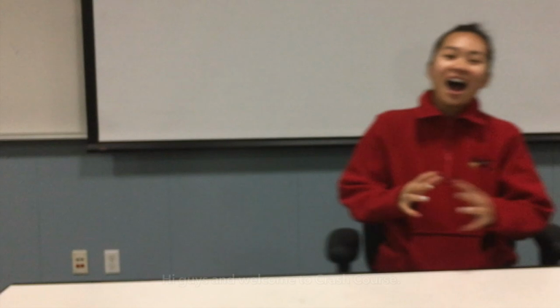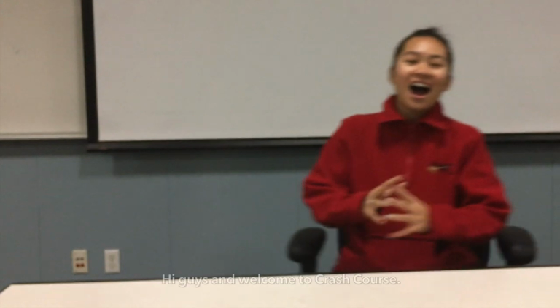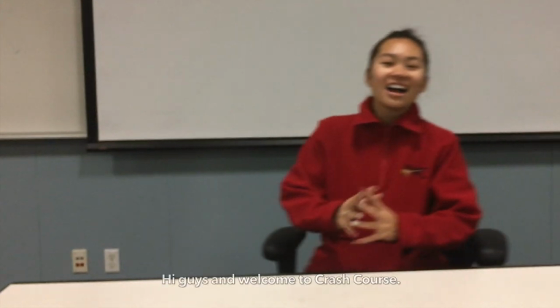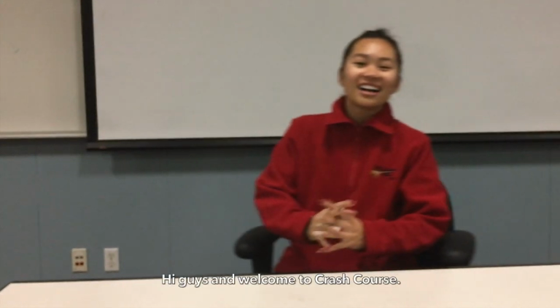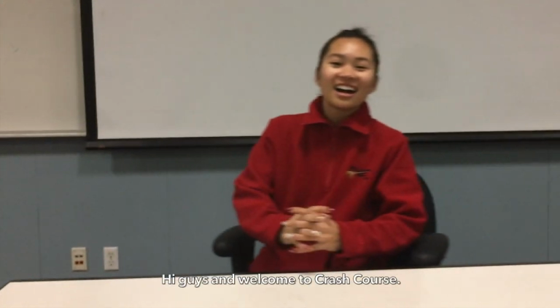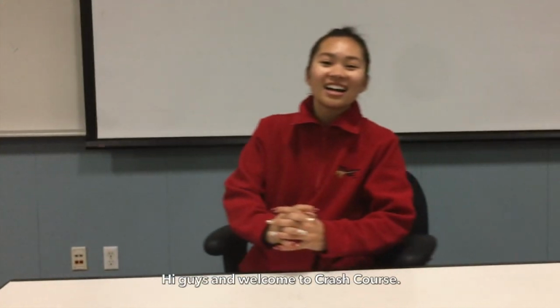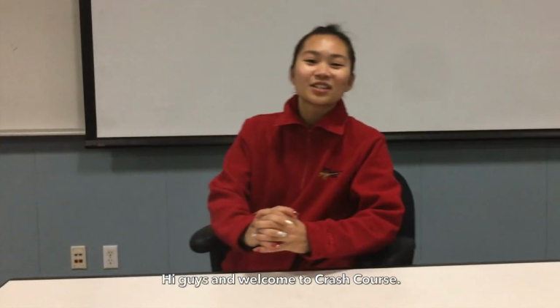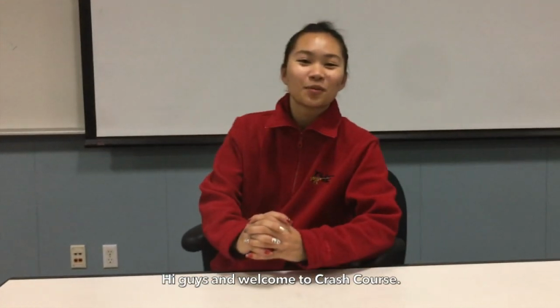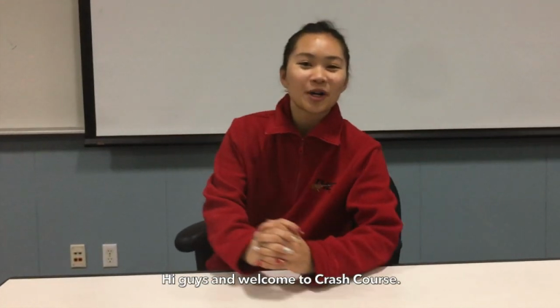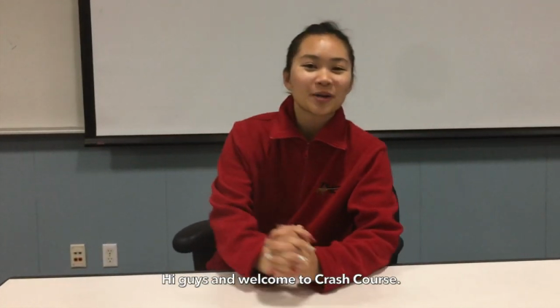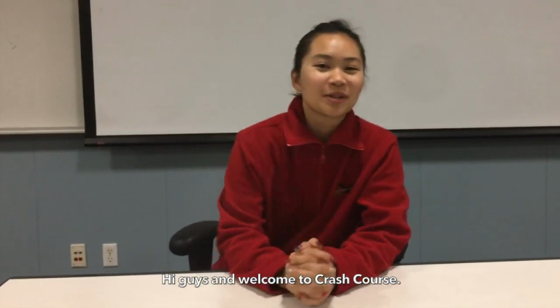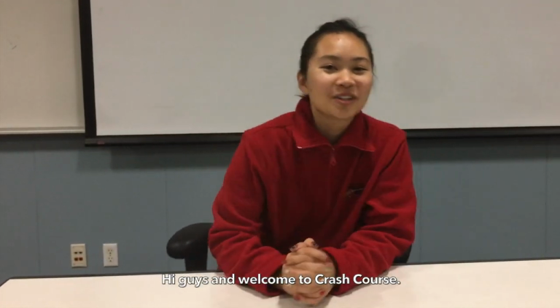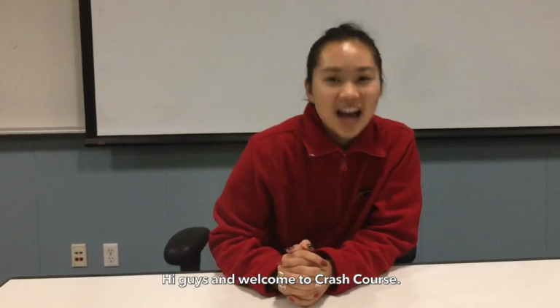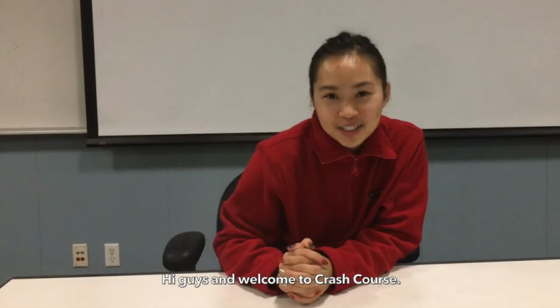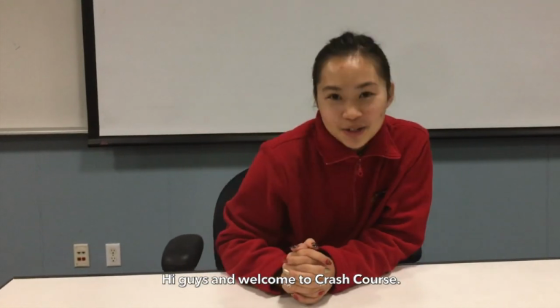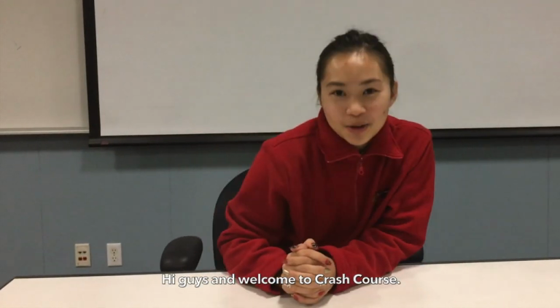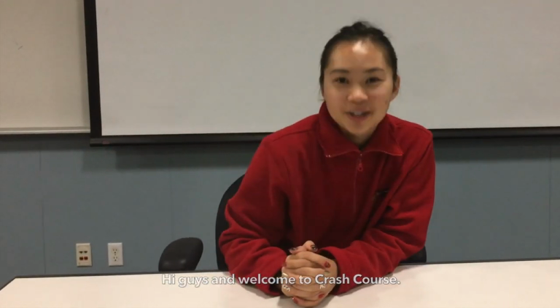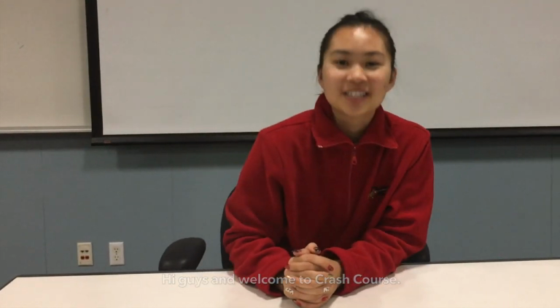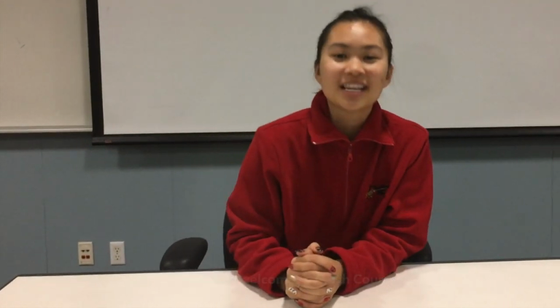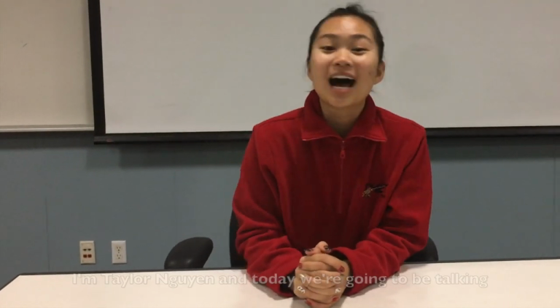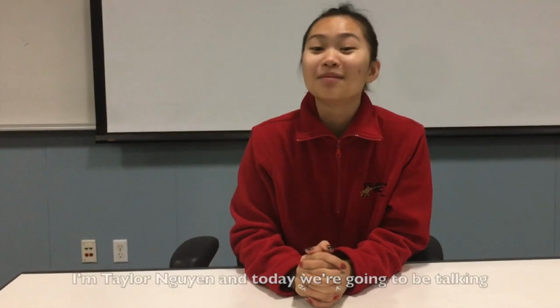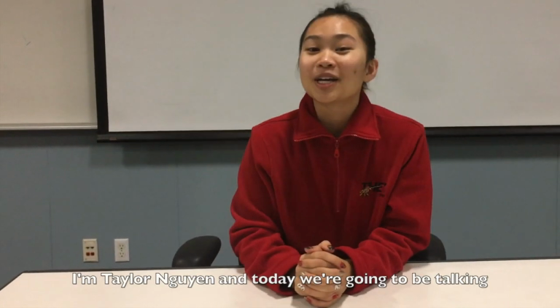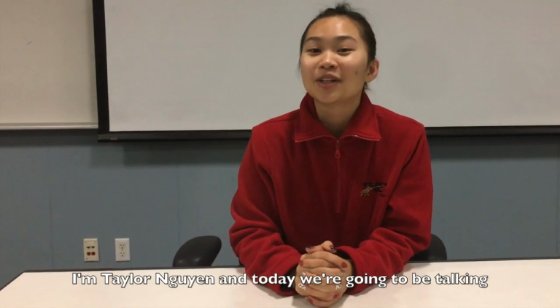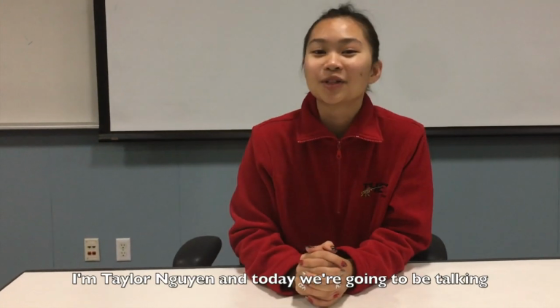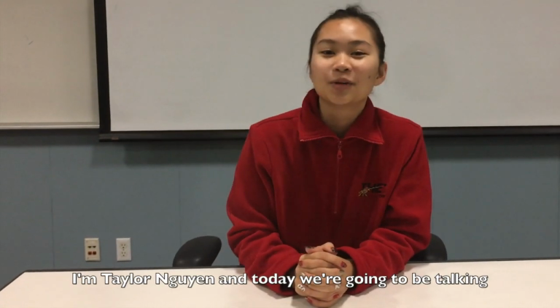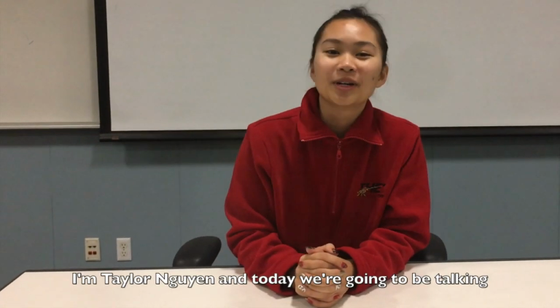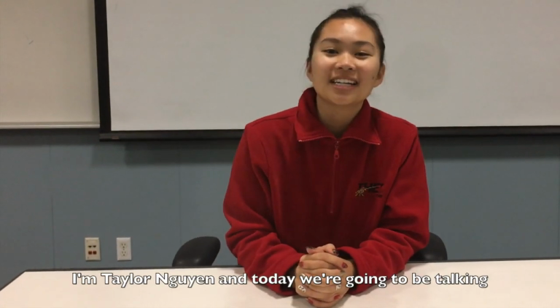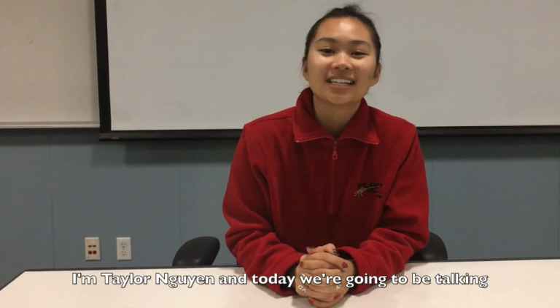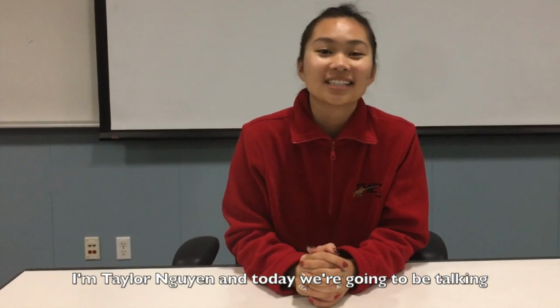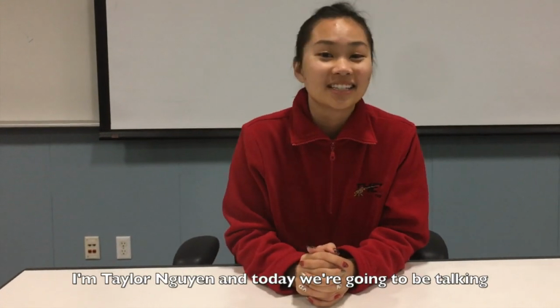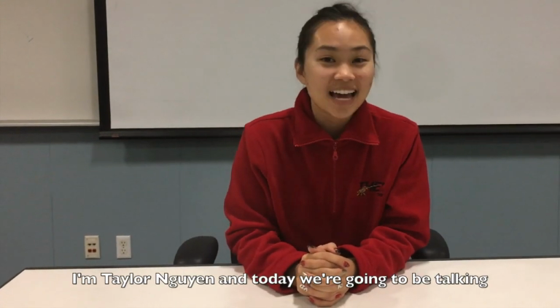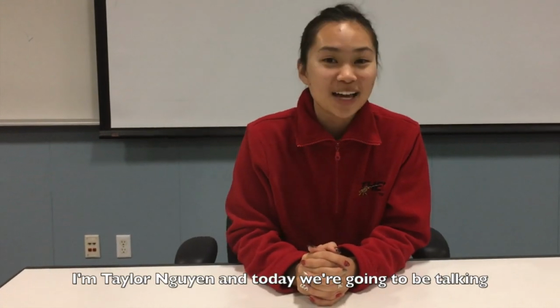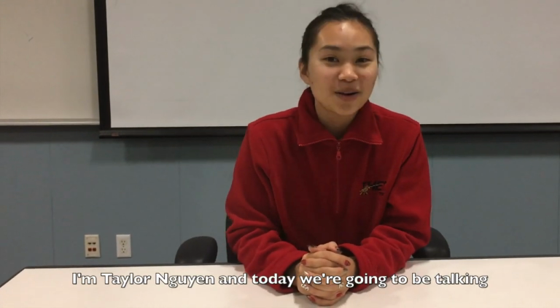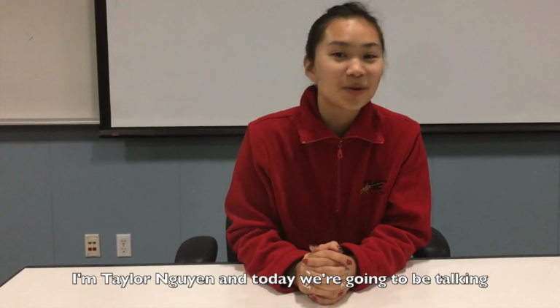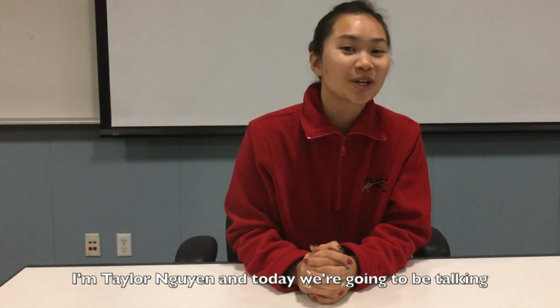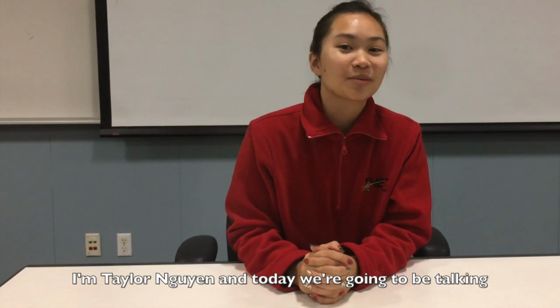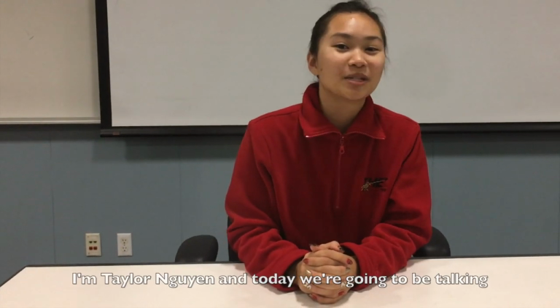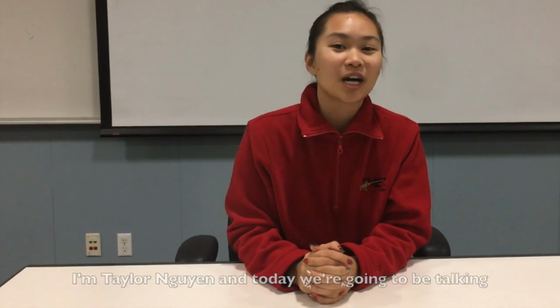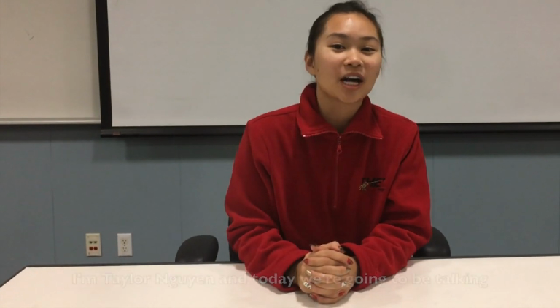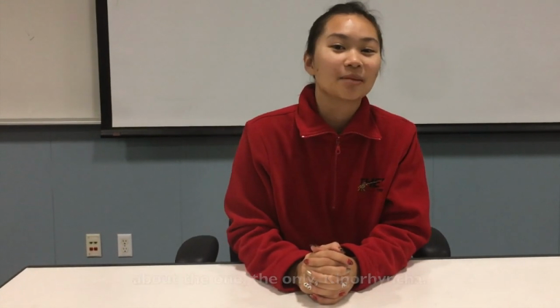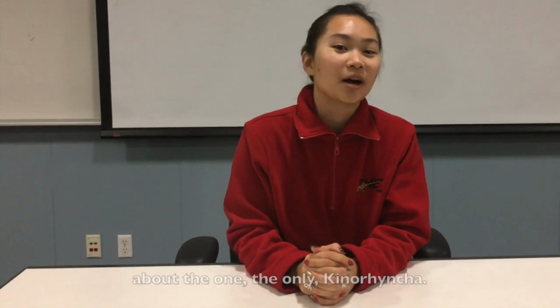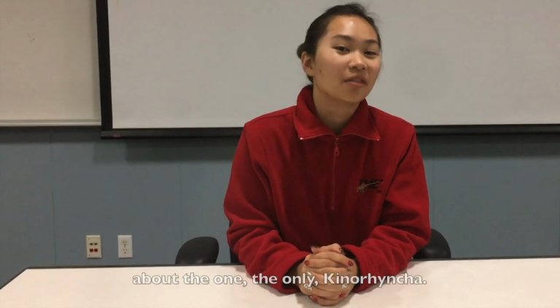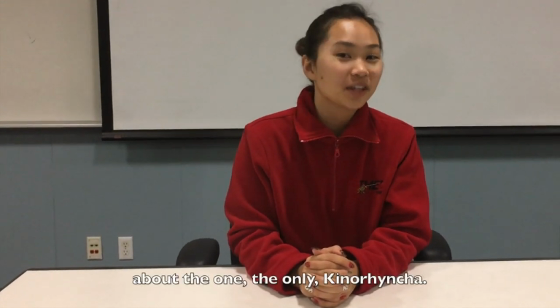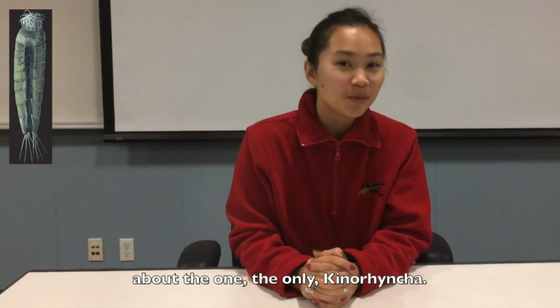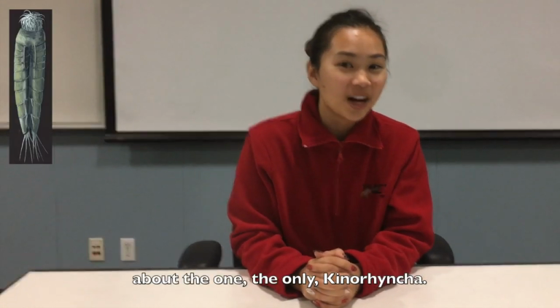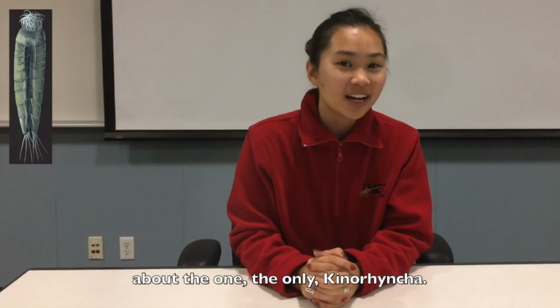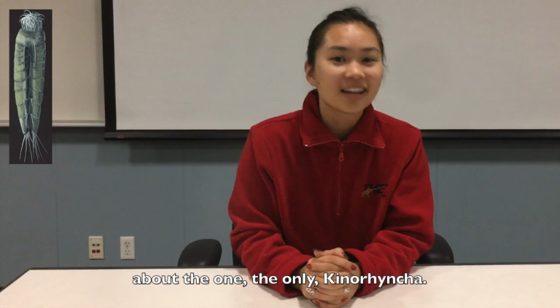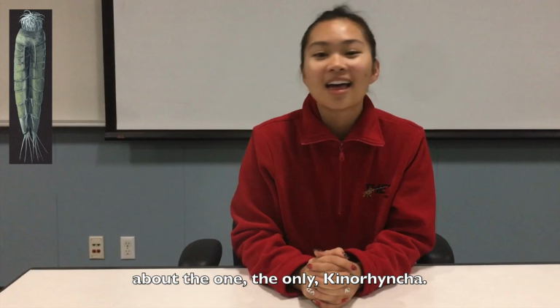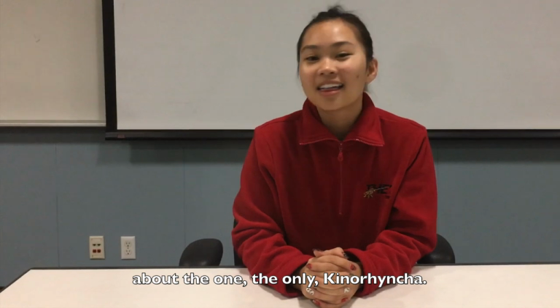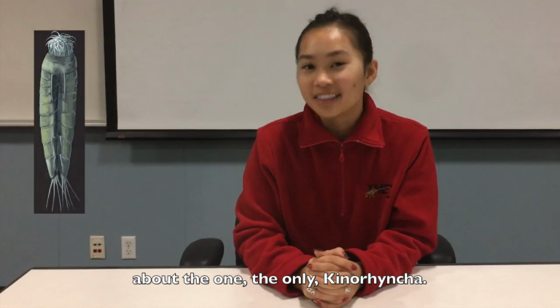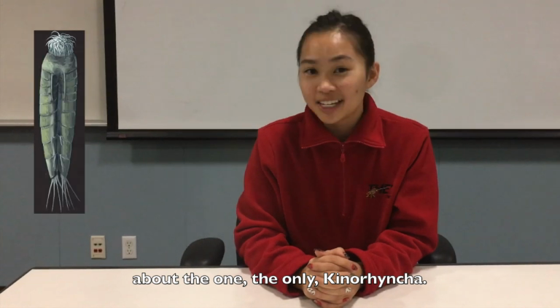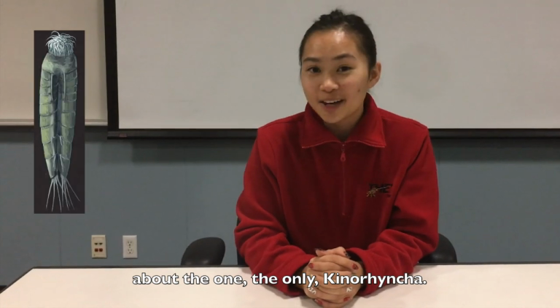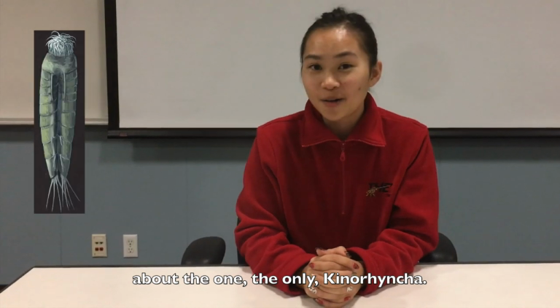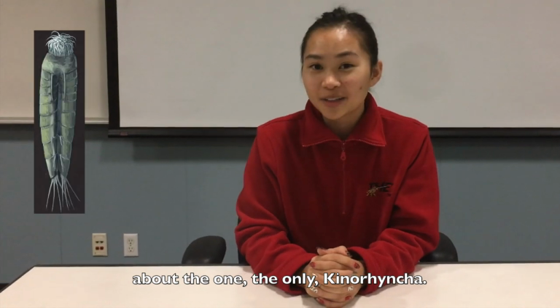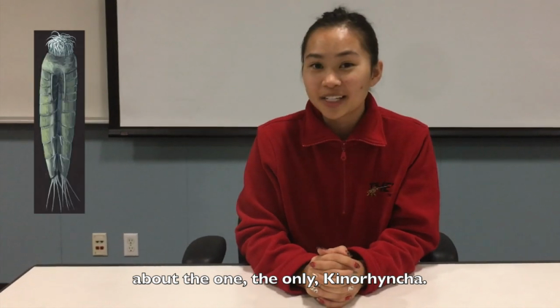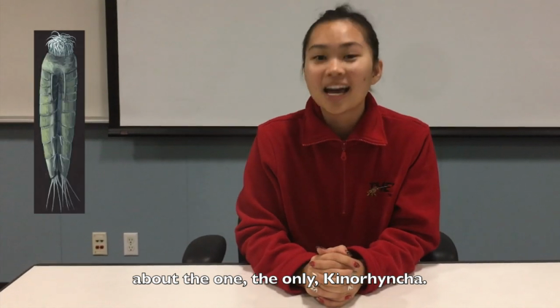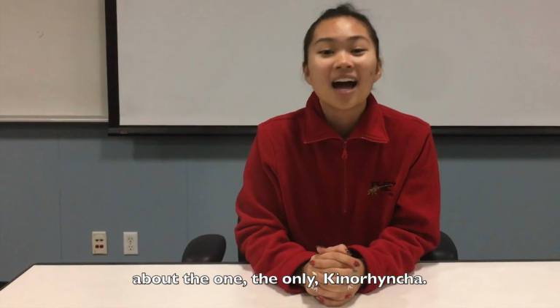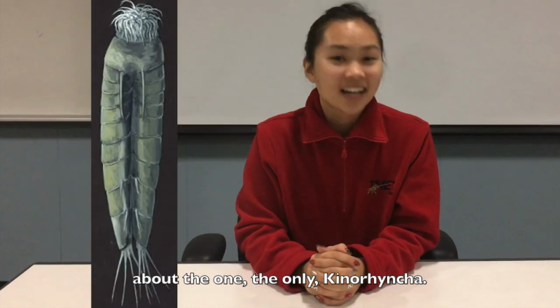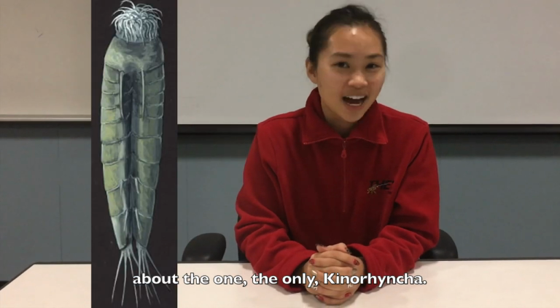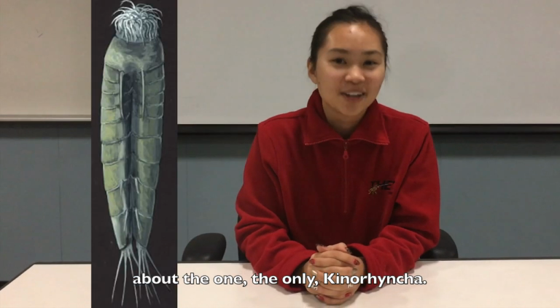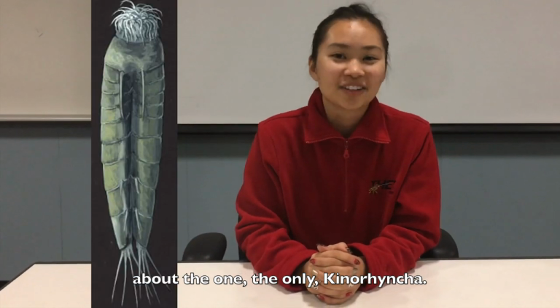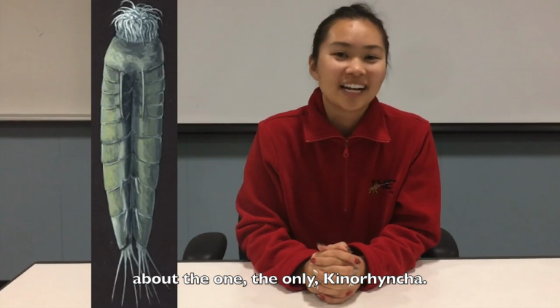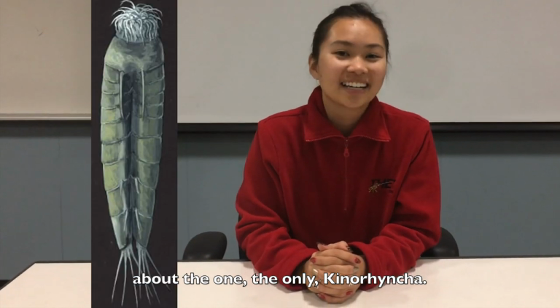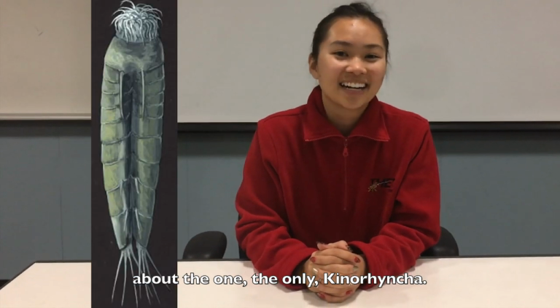Hi guys and welcome to Crash Chorus. I'm Taylor Nguyen and today we're going to be talking about the one, the only, Kinorhyncha.